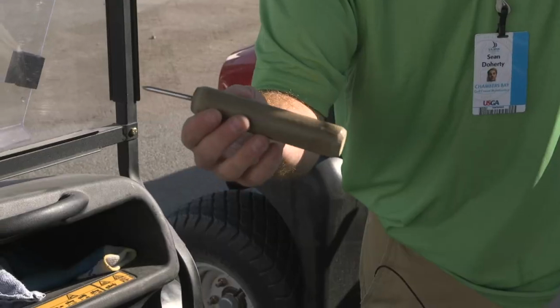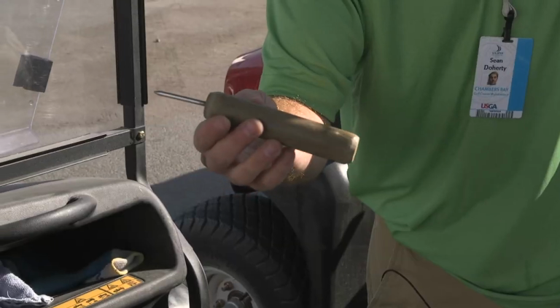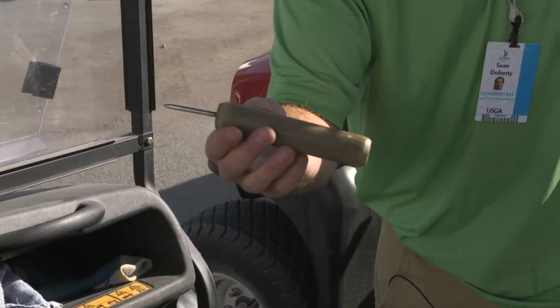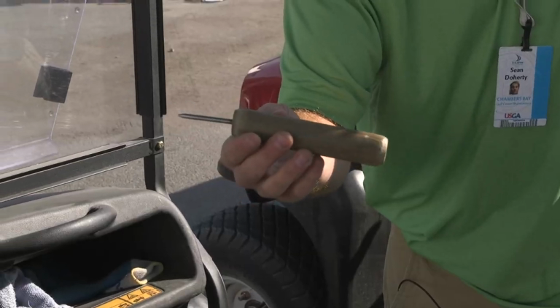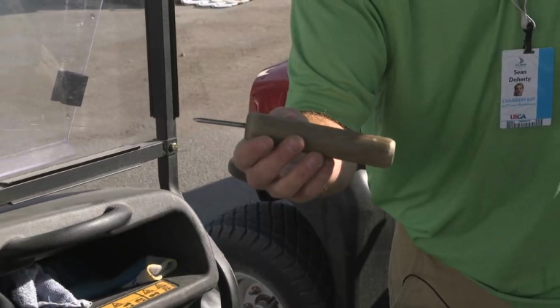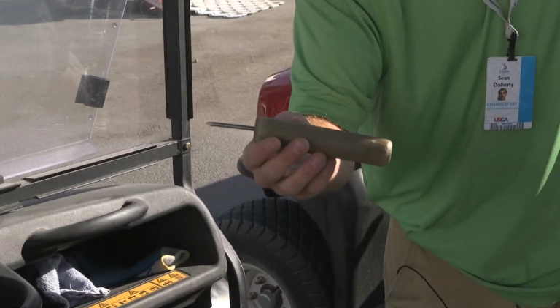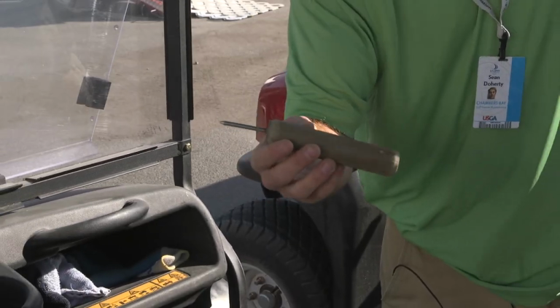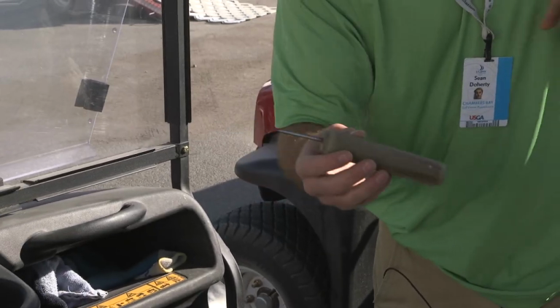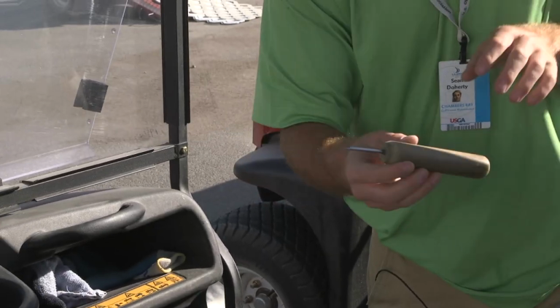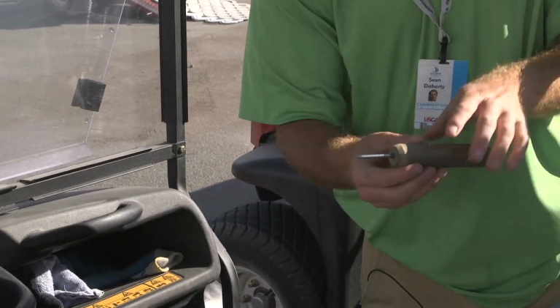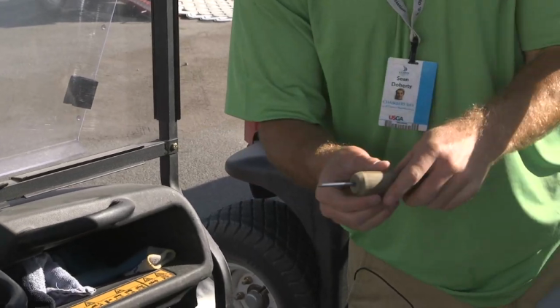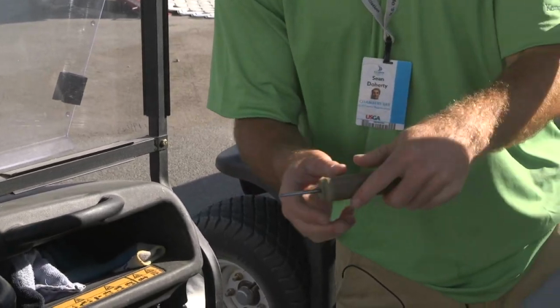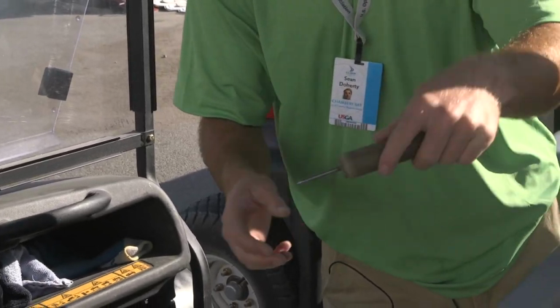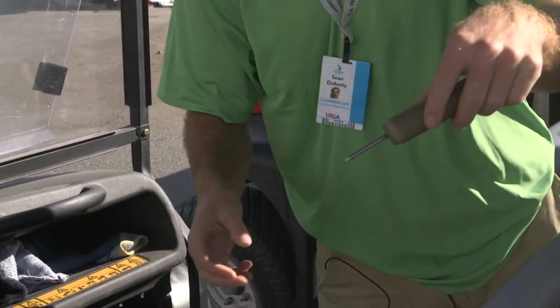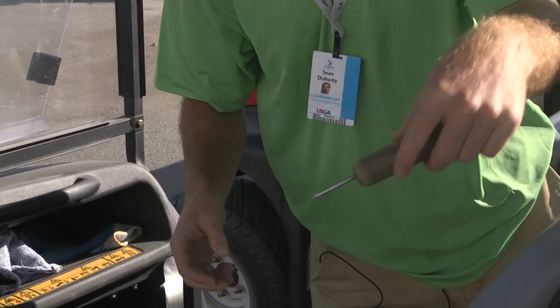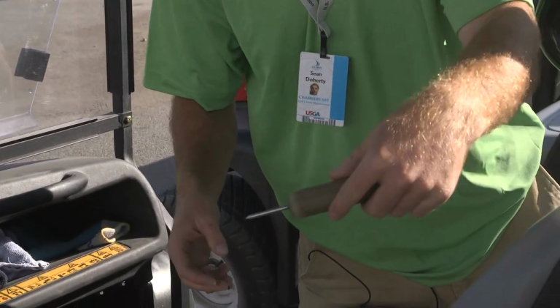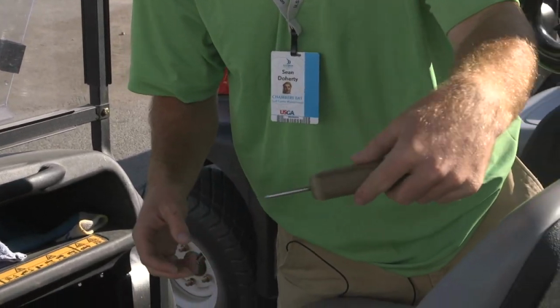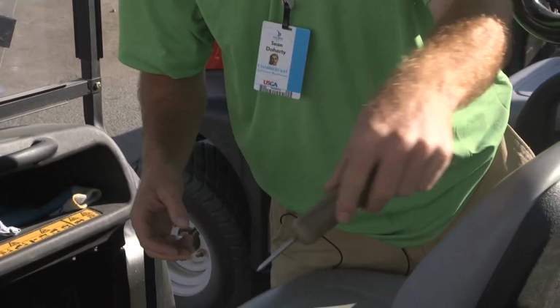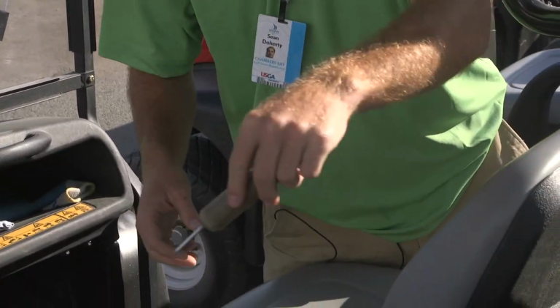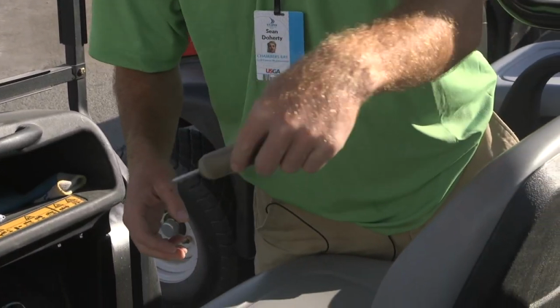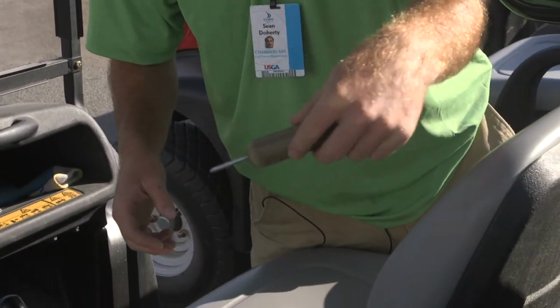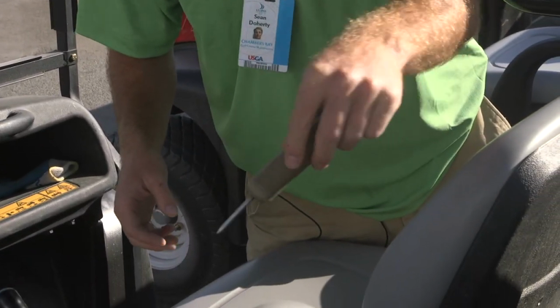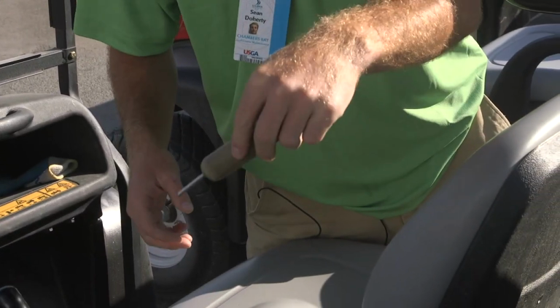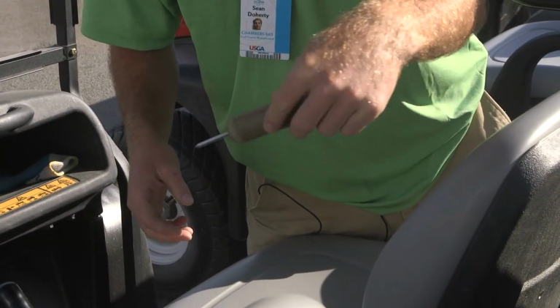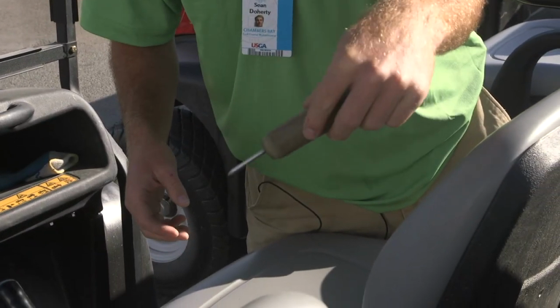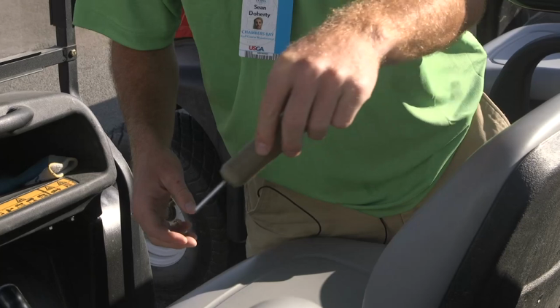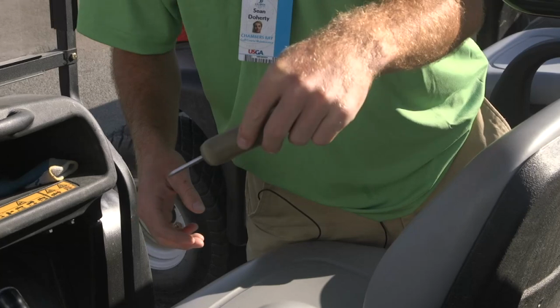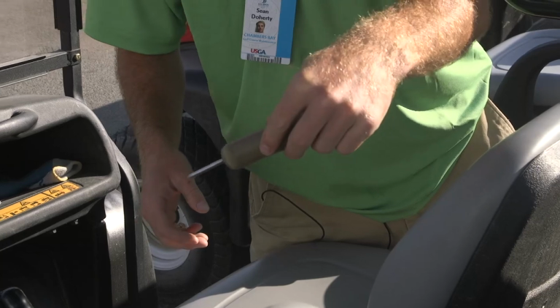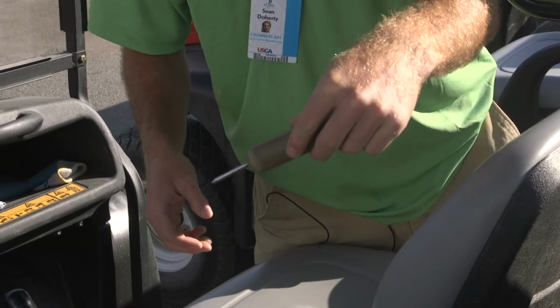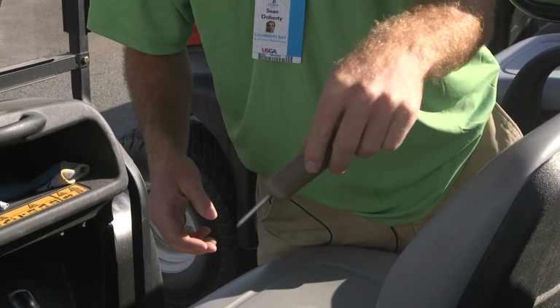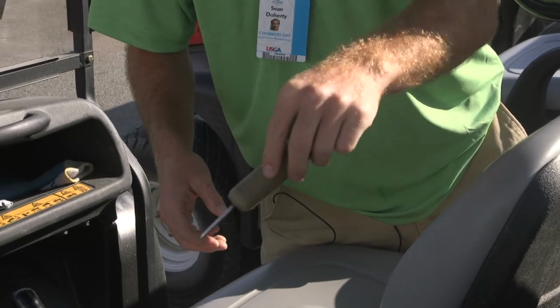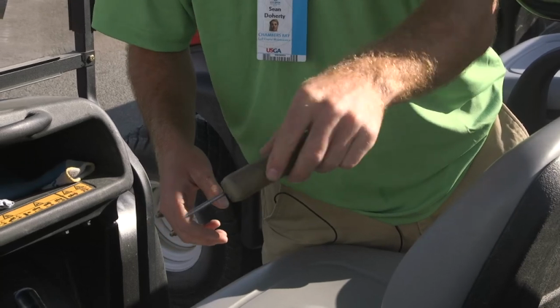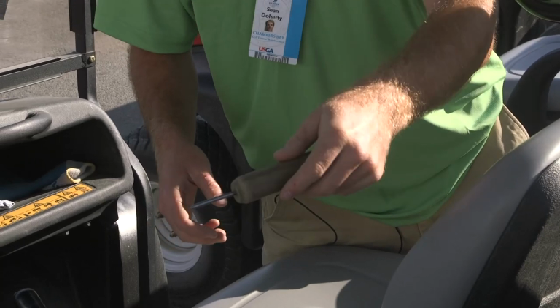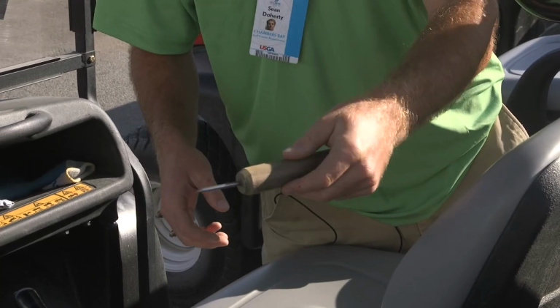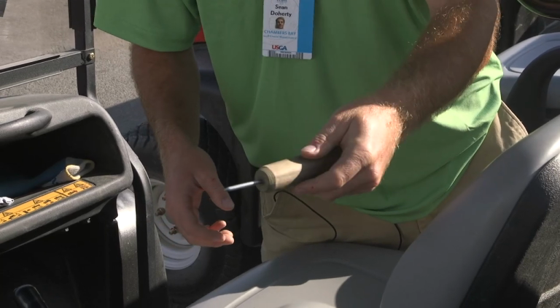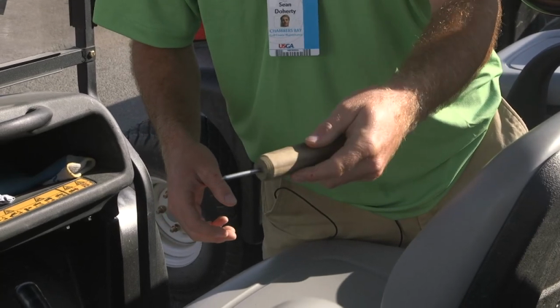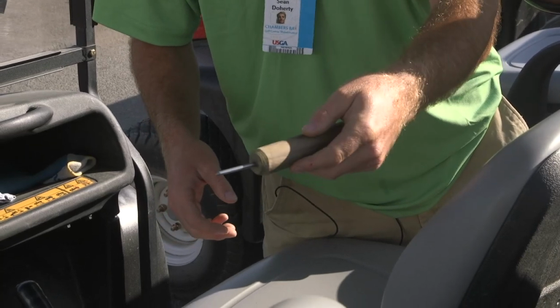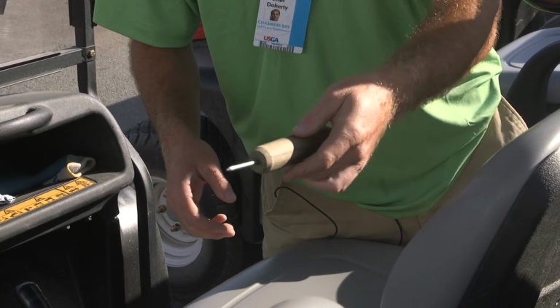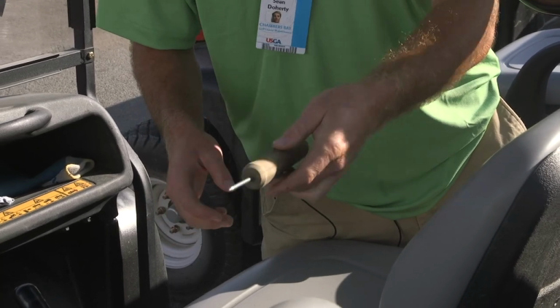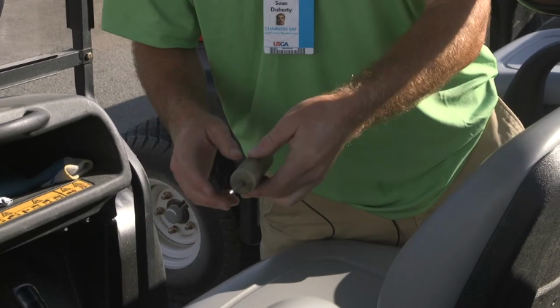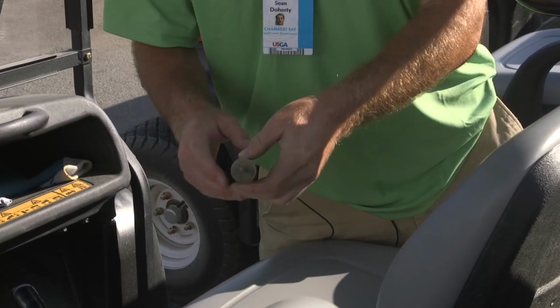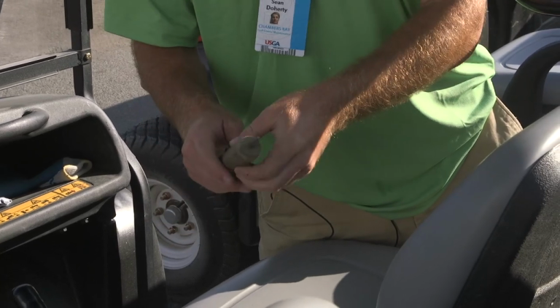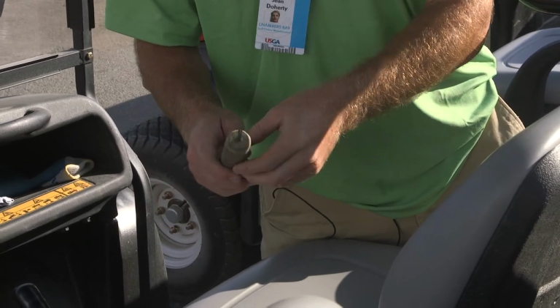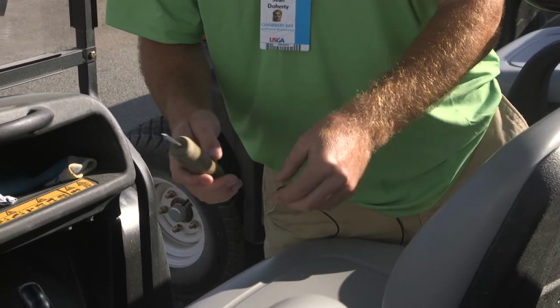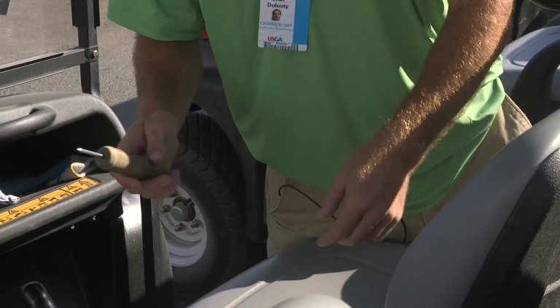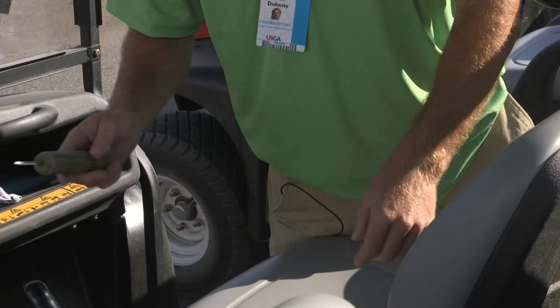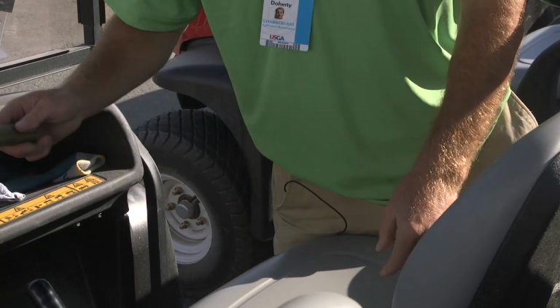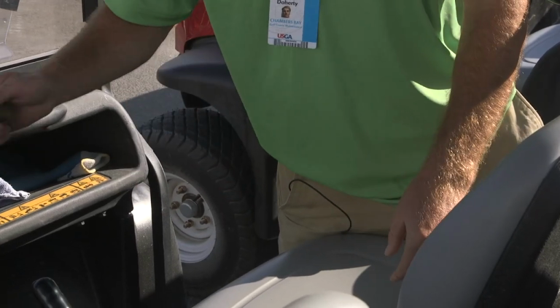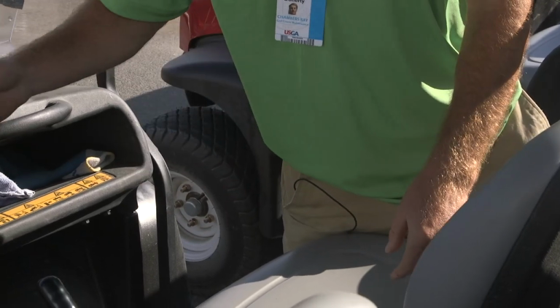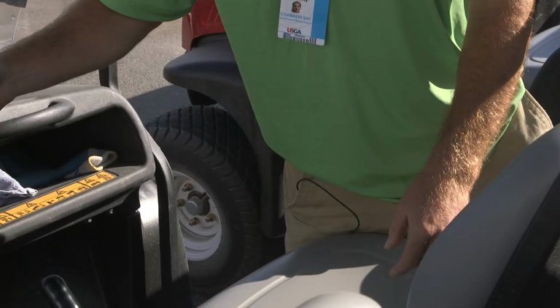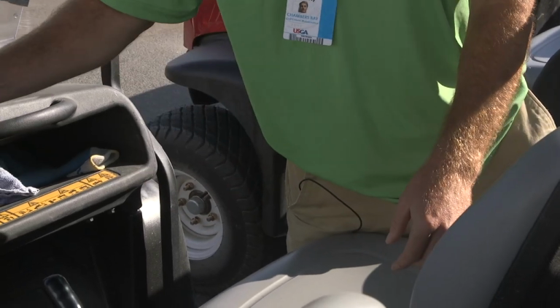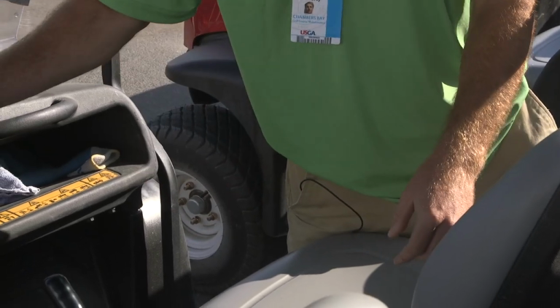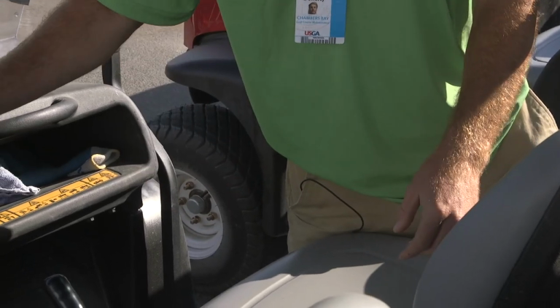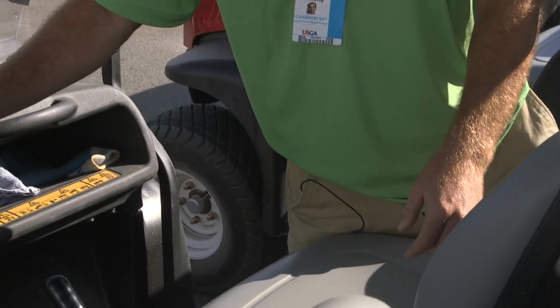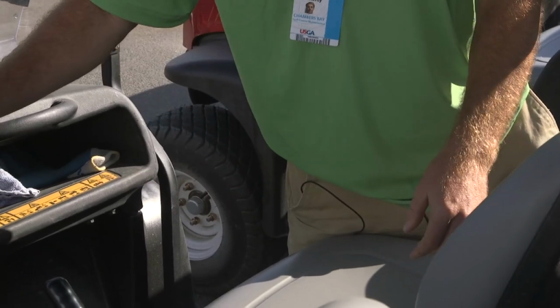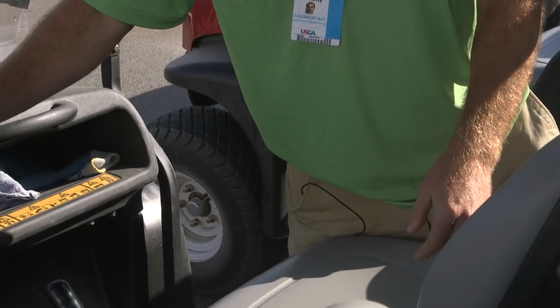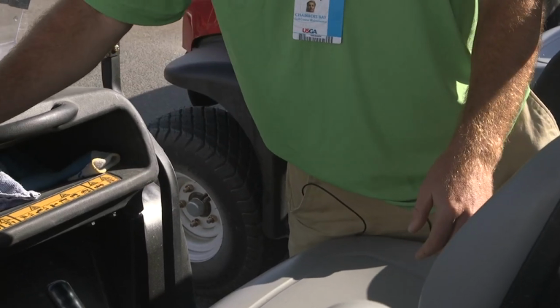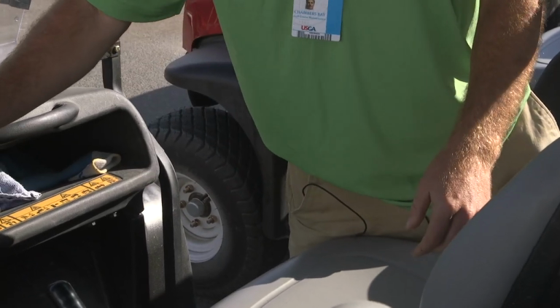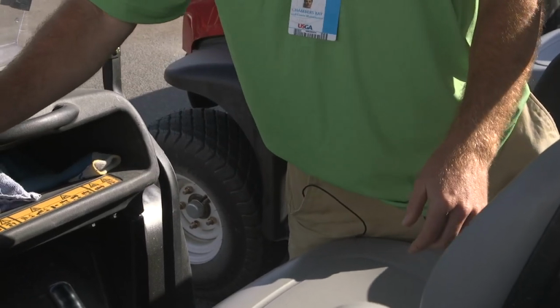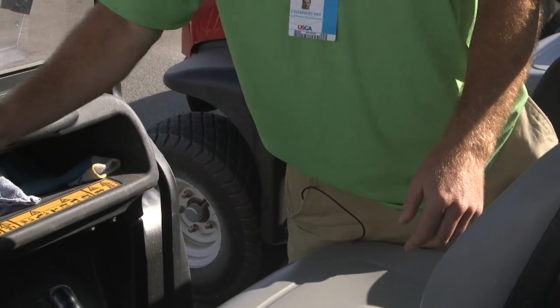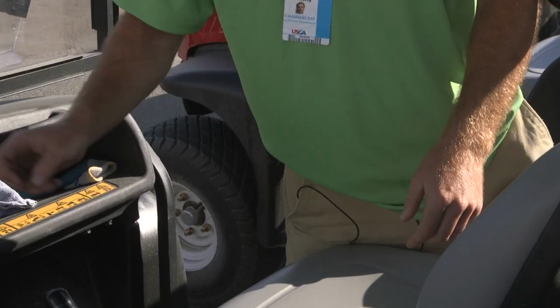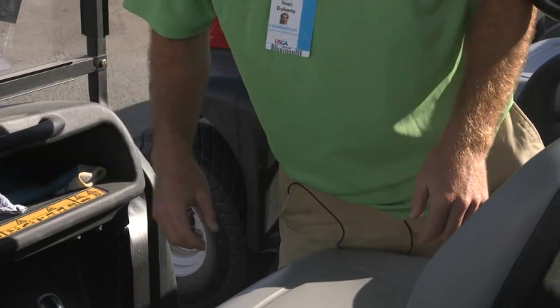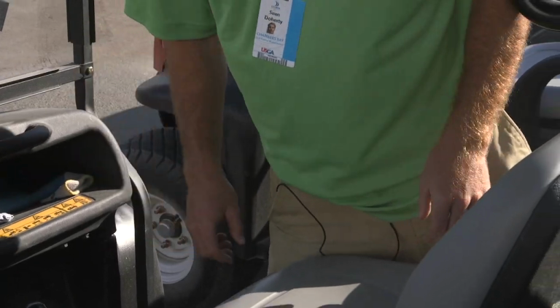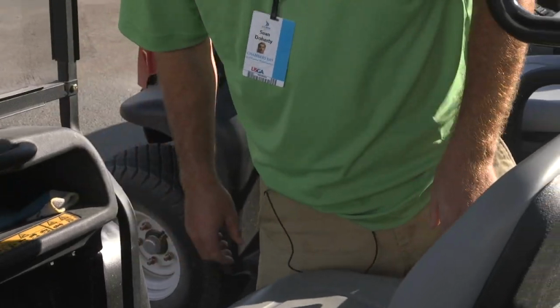This is just a ball divot repair tool. You just stick it in the ground, mend the green back together, and get rid of the pock marks.